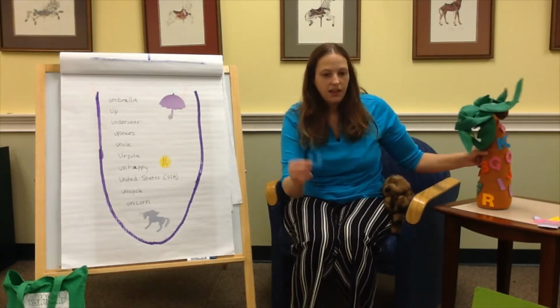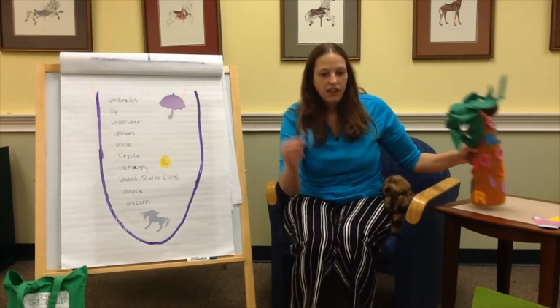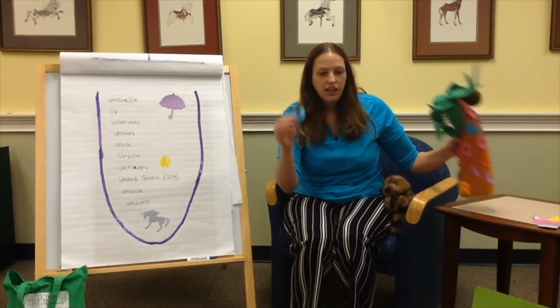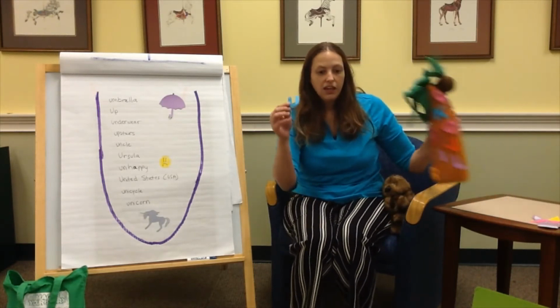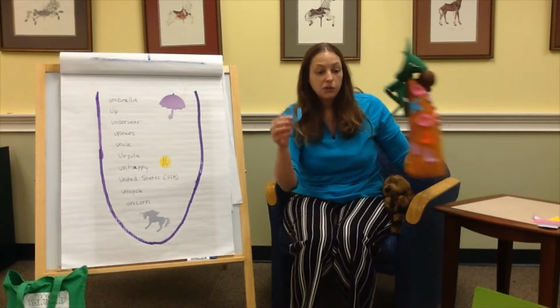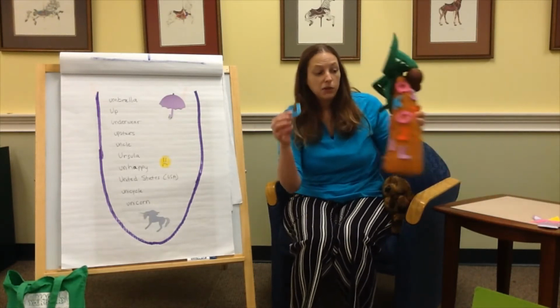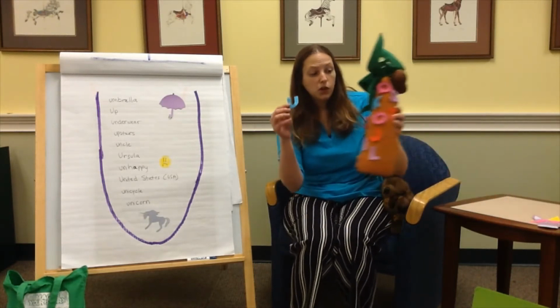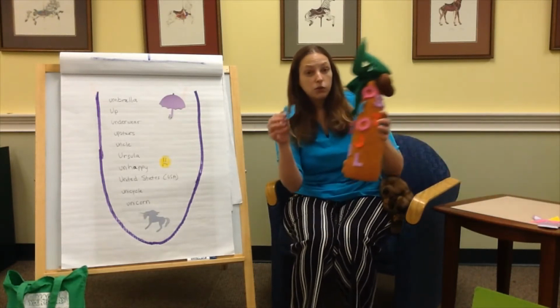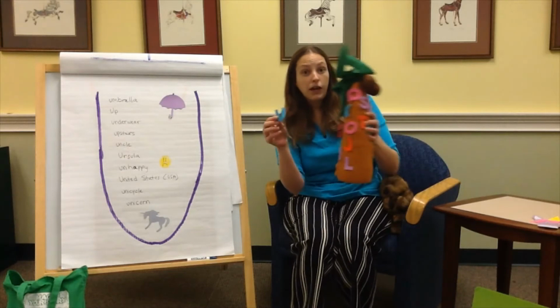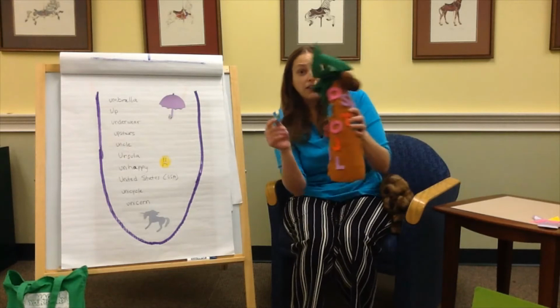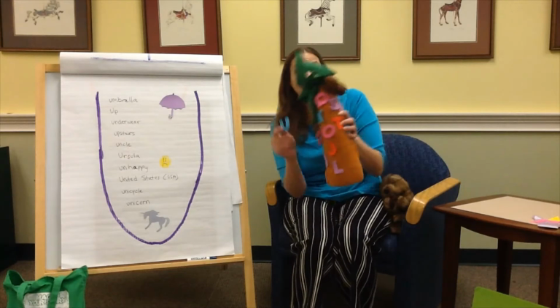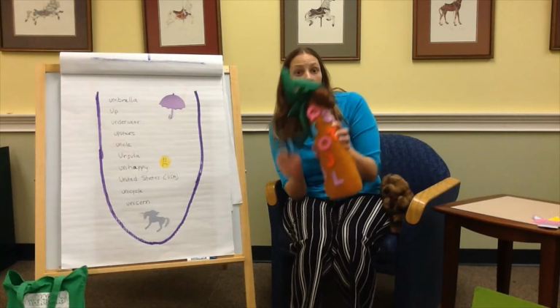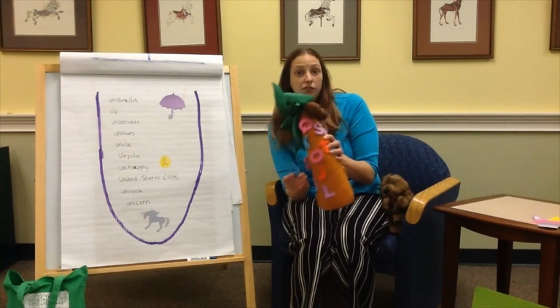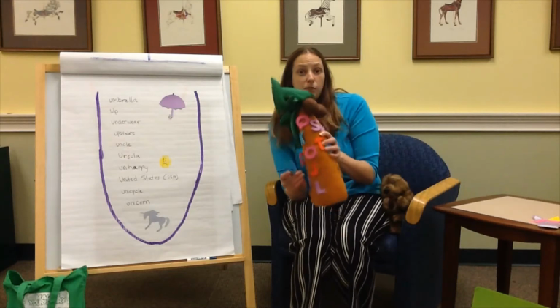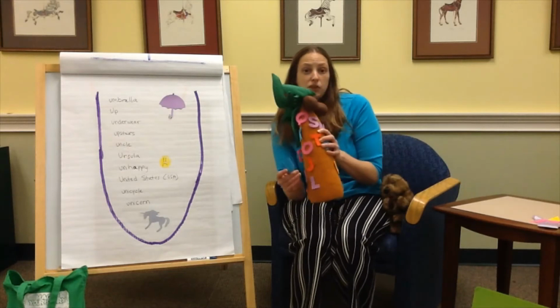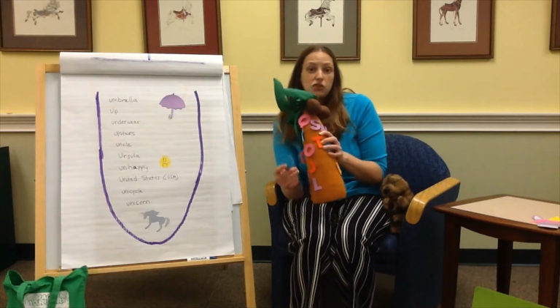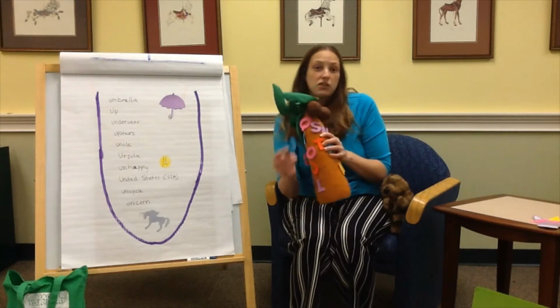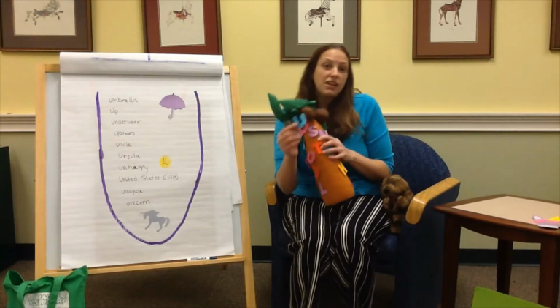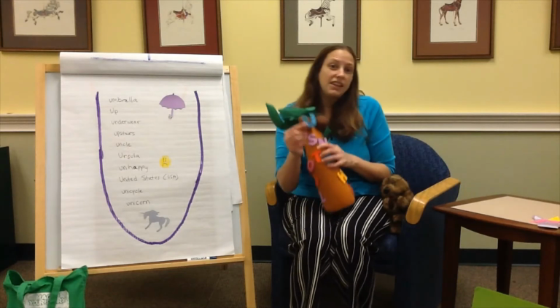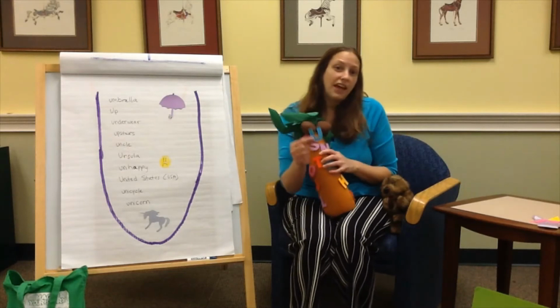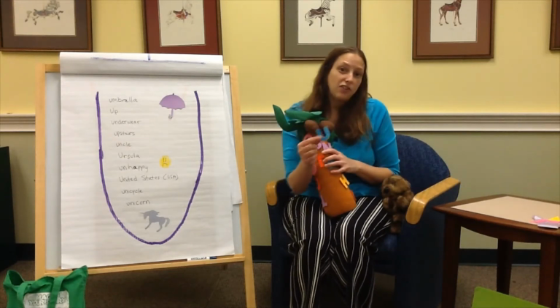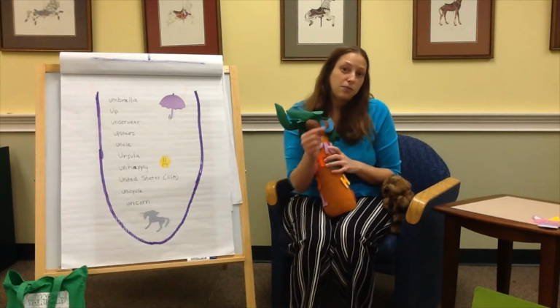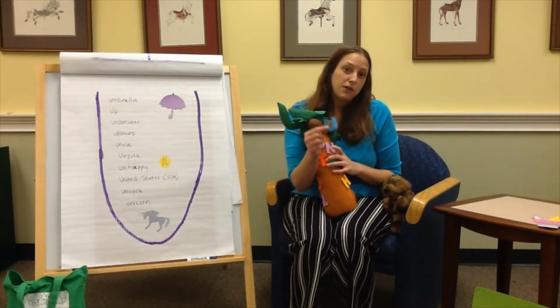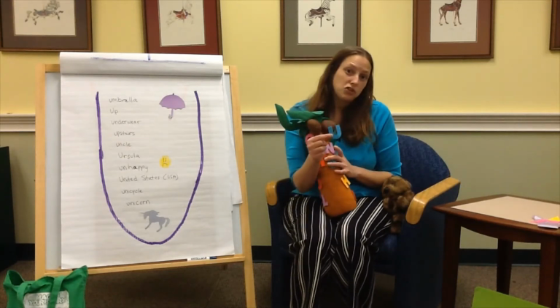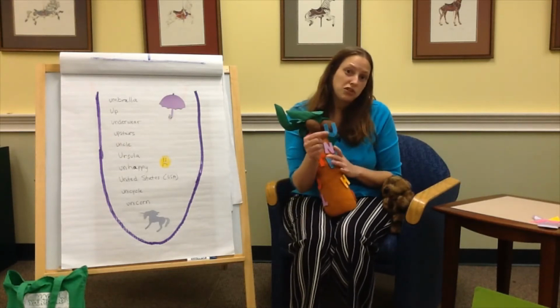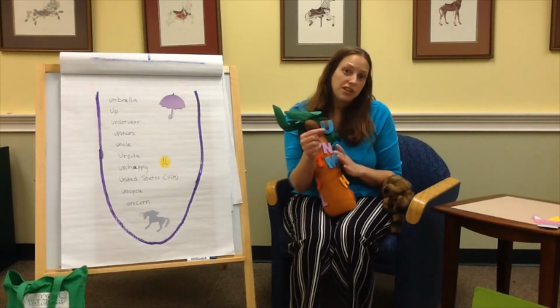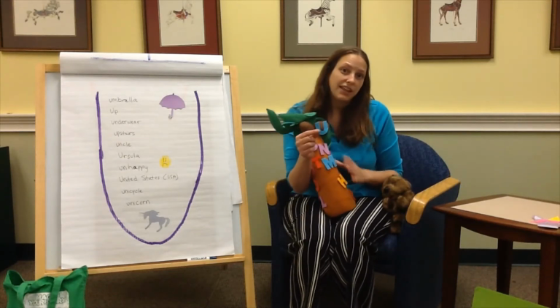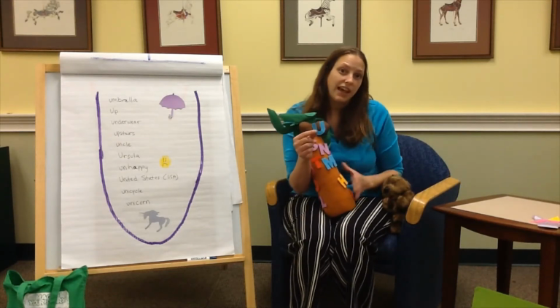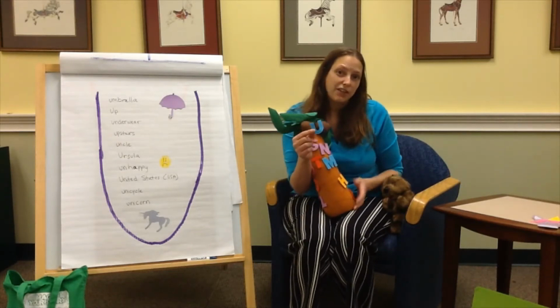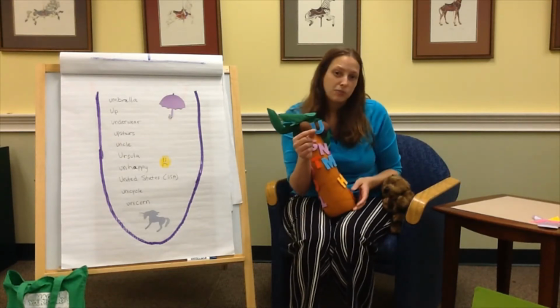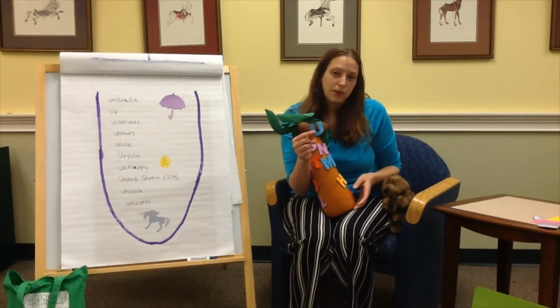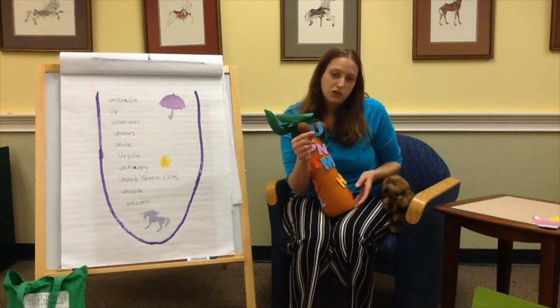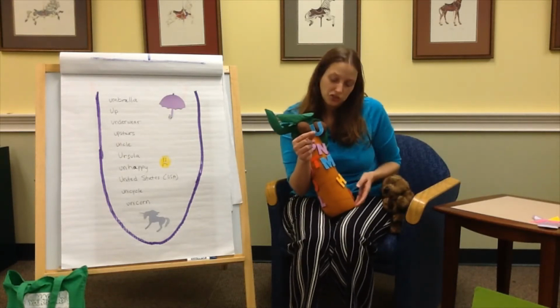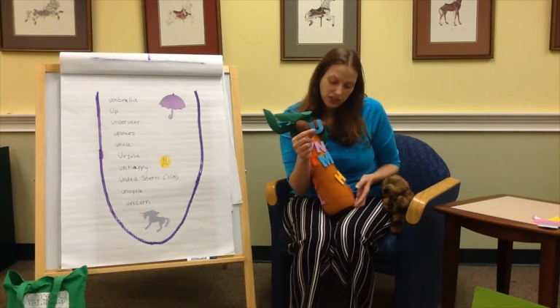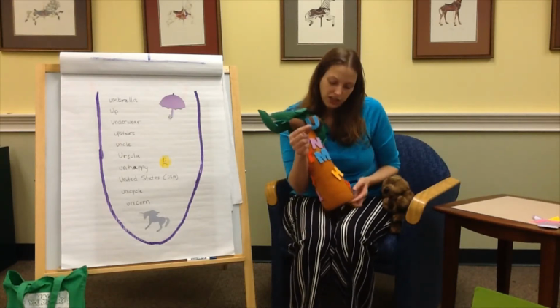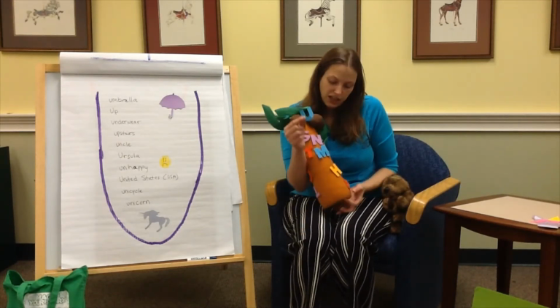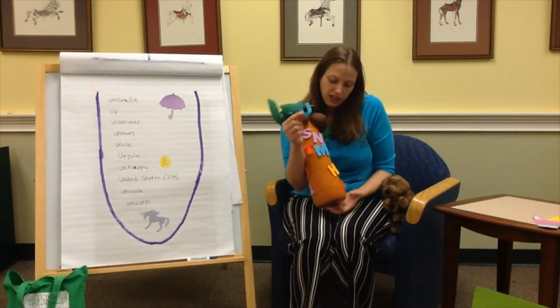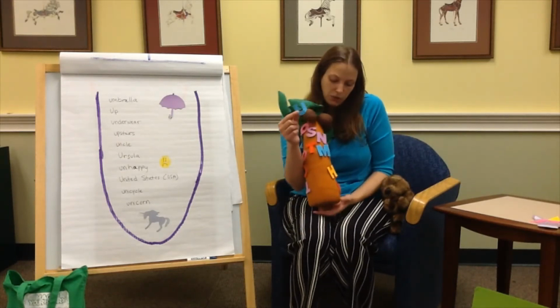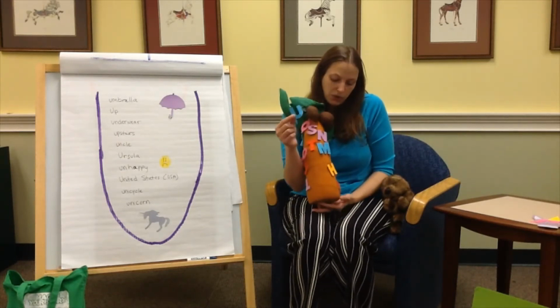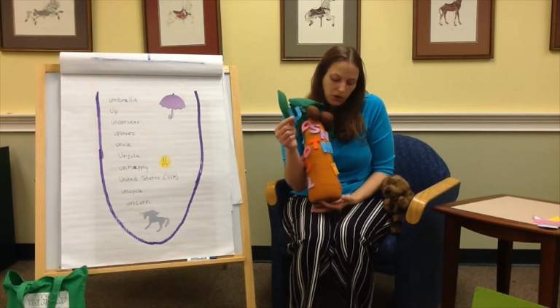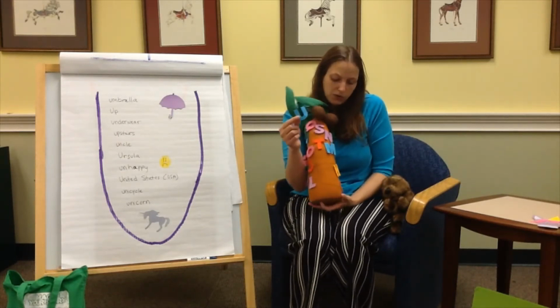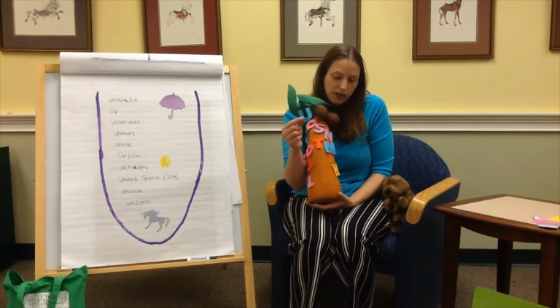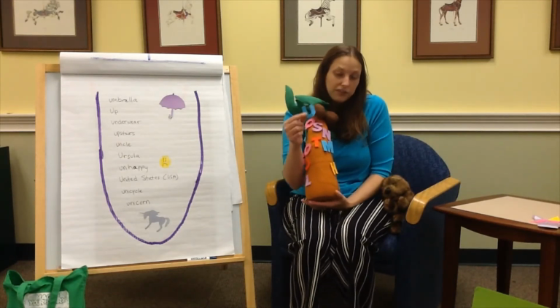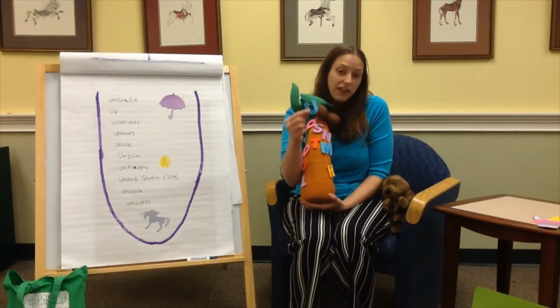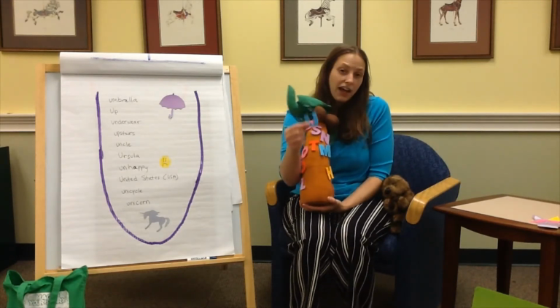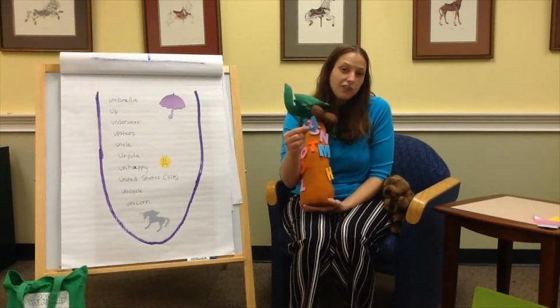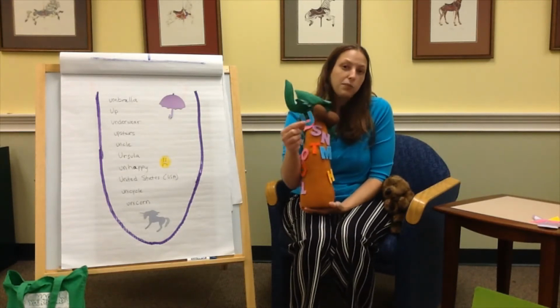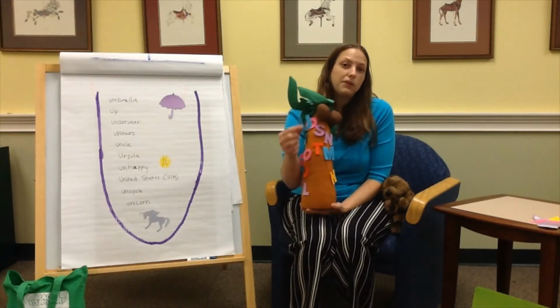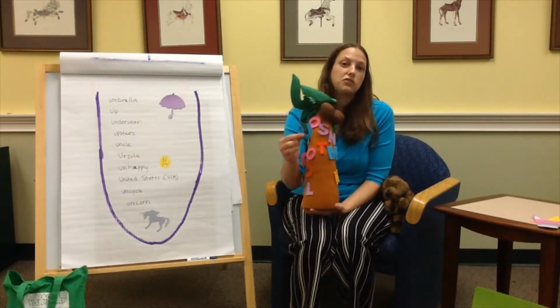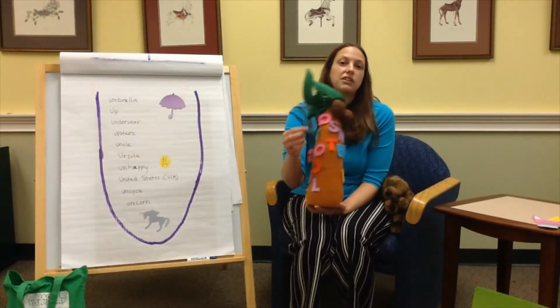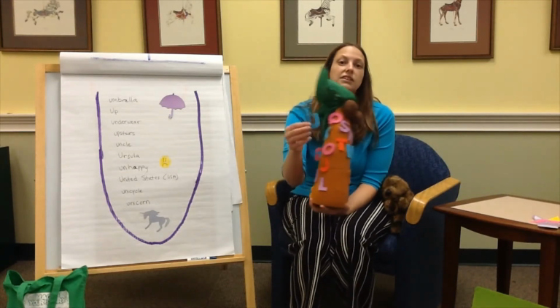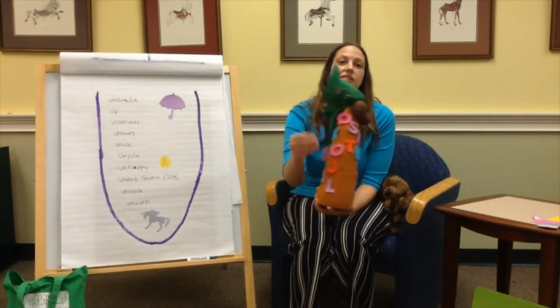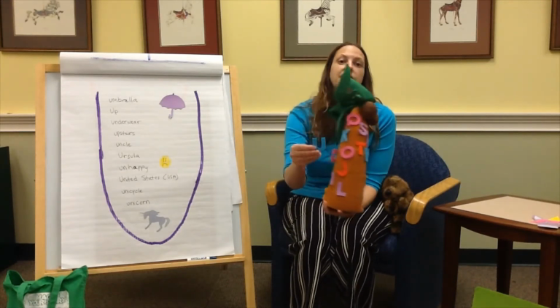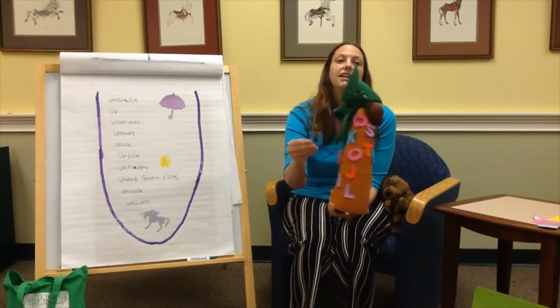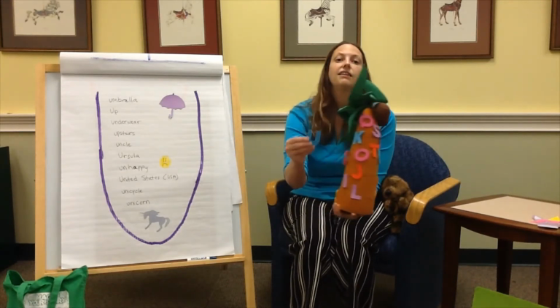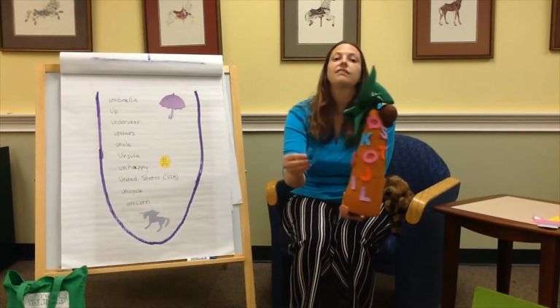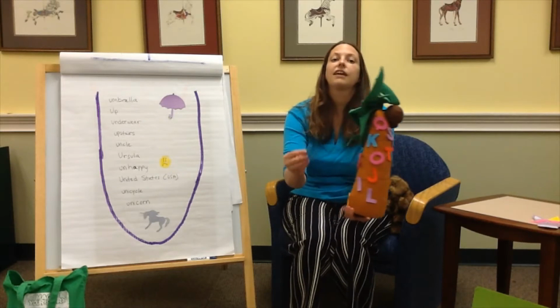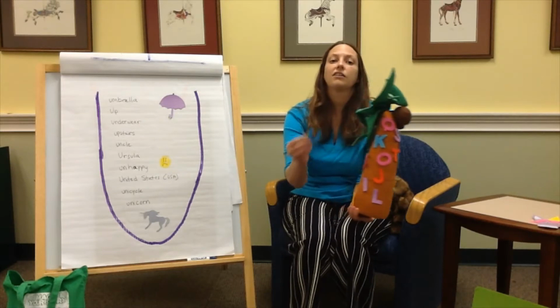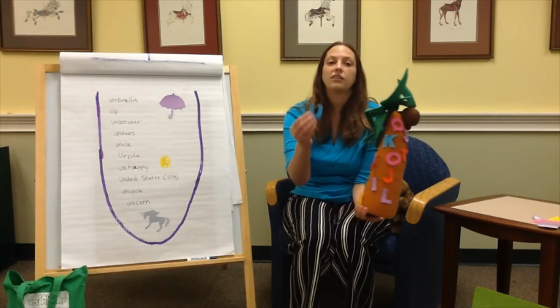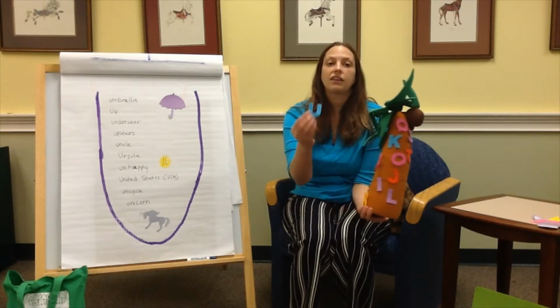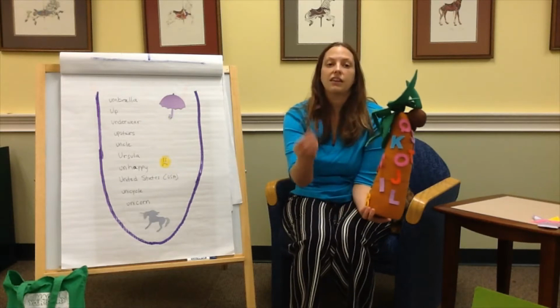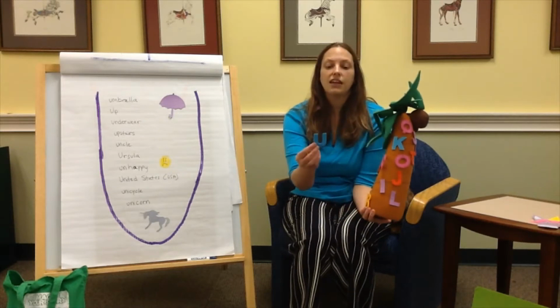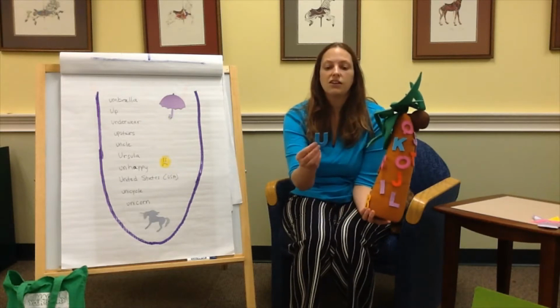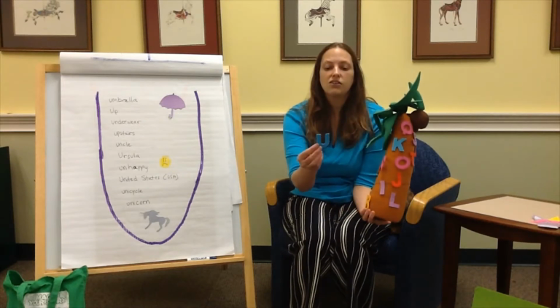Here we go around the alphabet tree, the alphabet tree, the alphabet tree. Here we go around the alphabet tree, singing sounds of the letters.